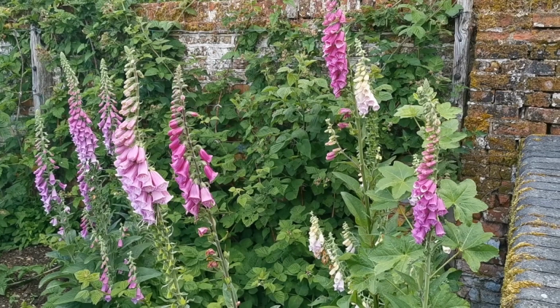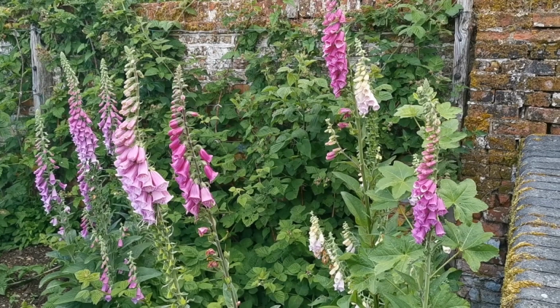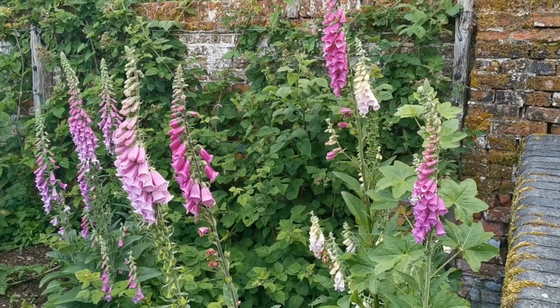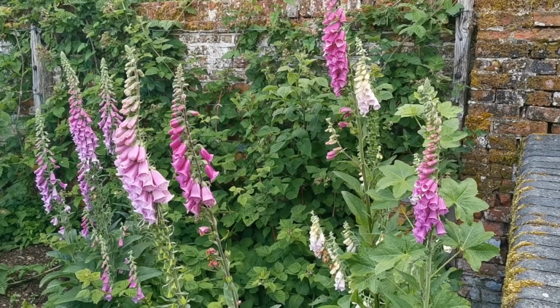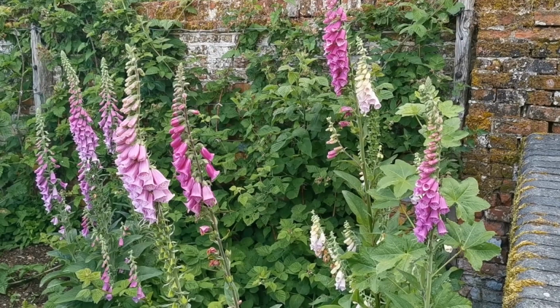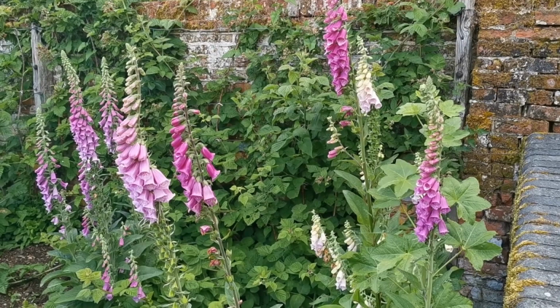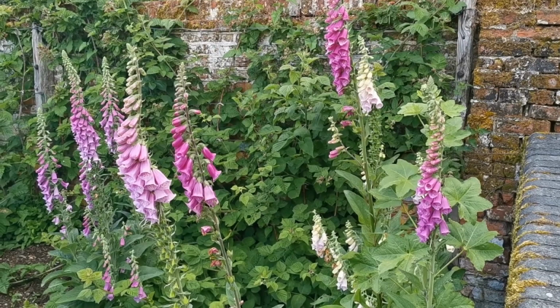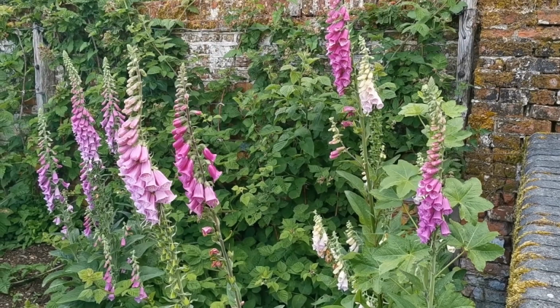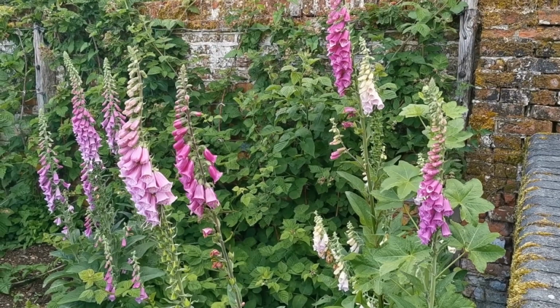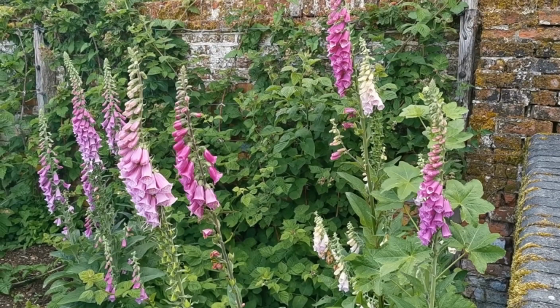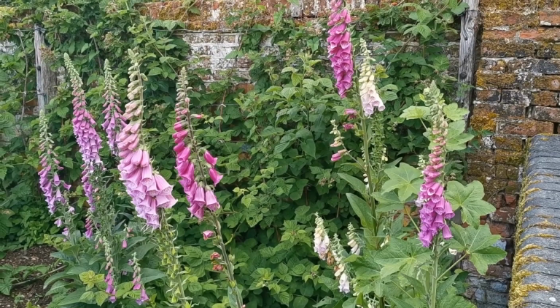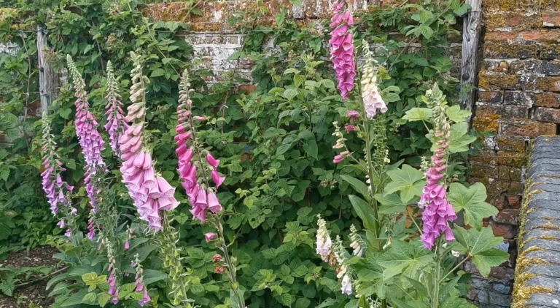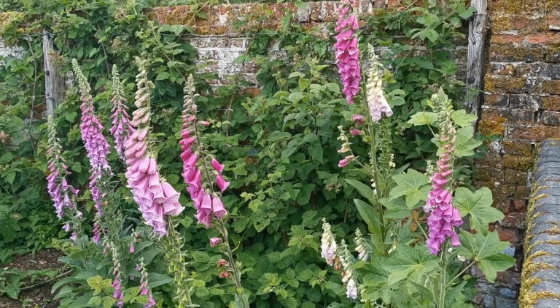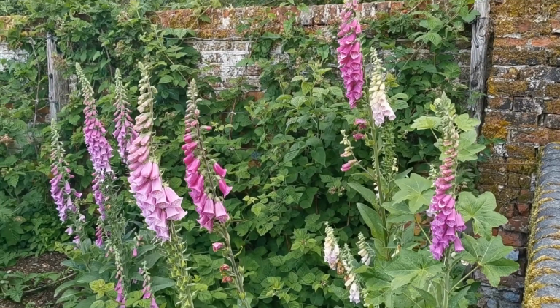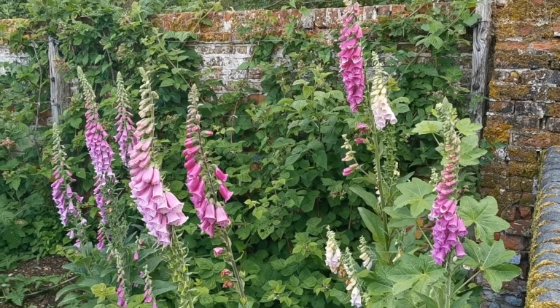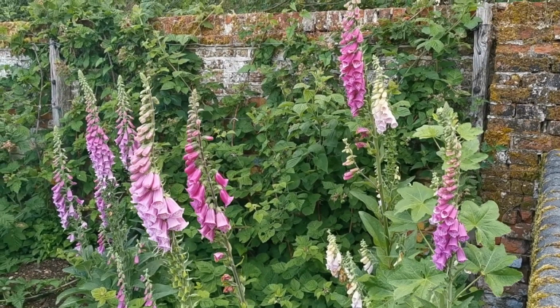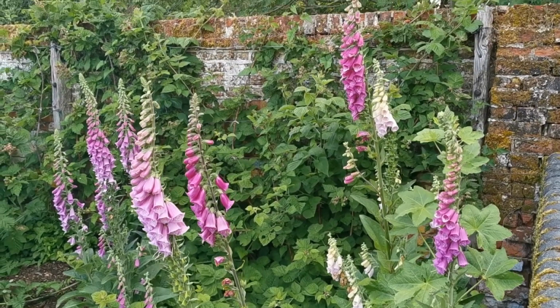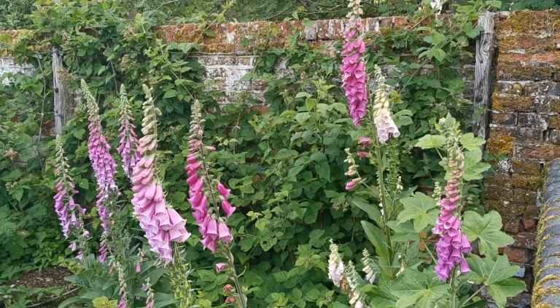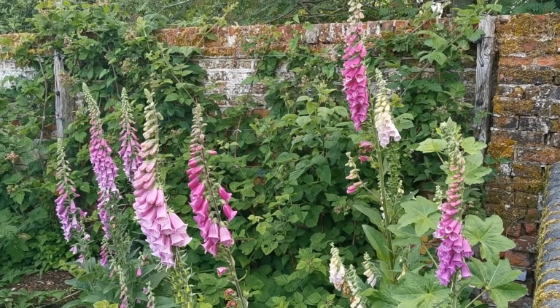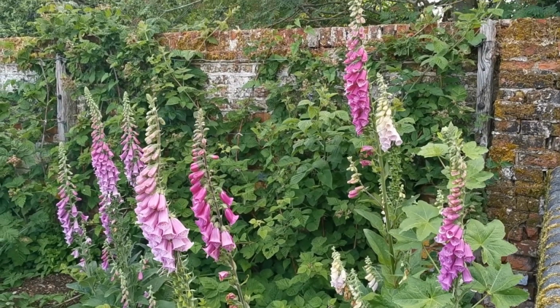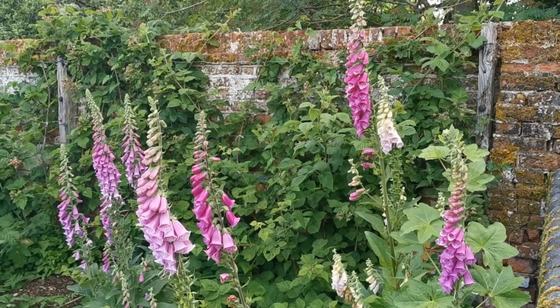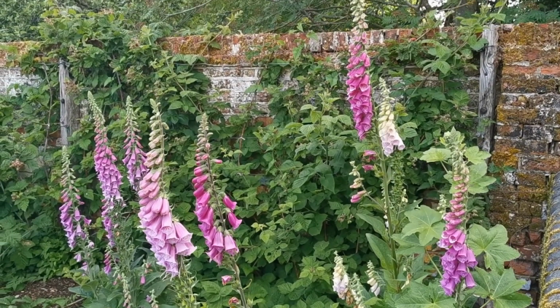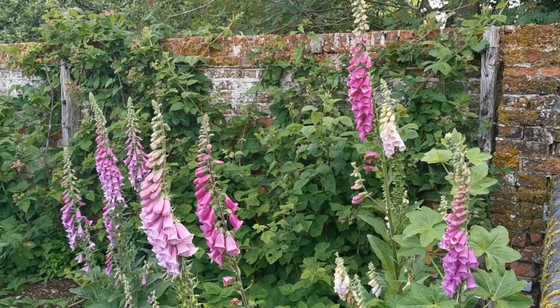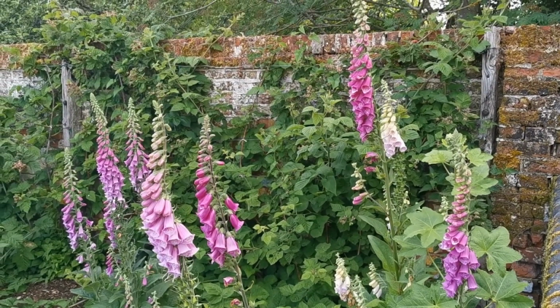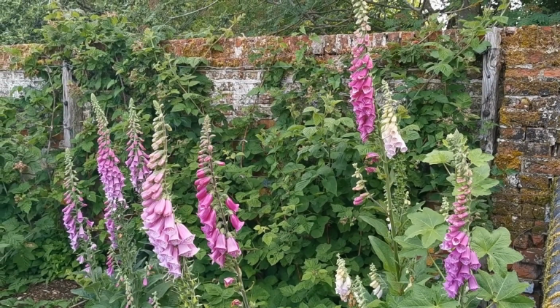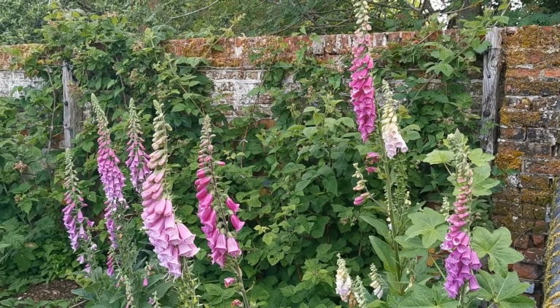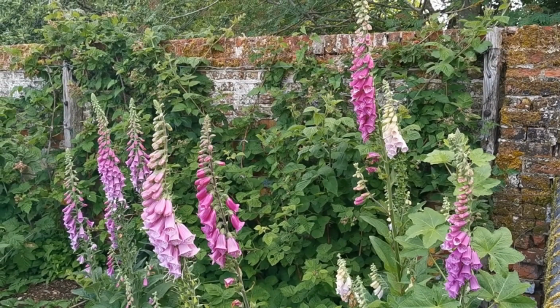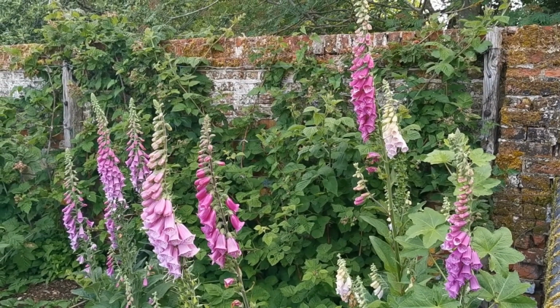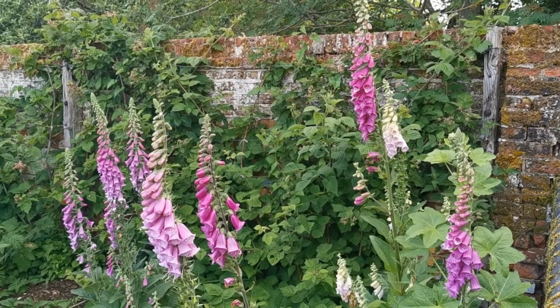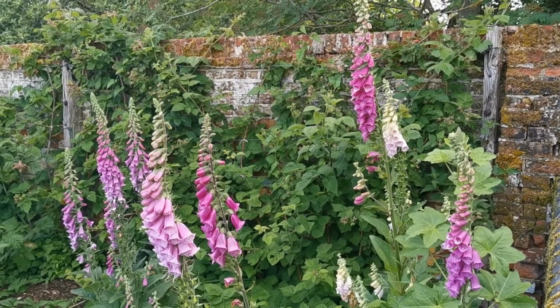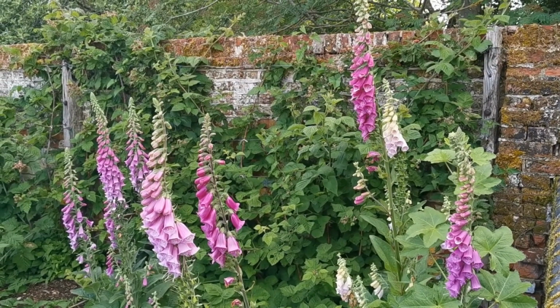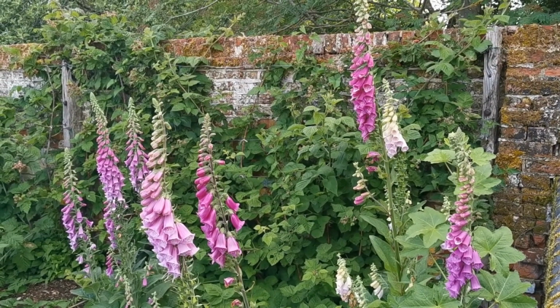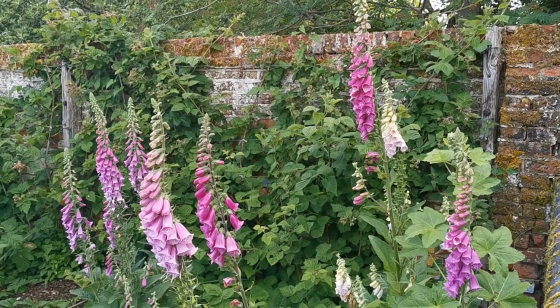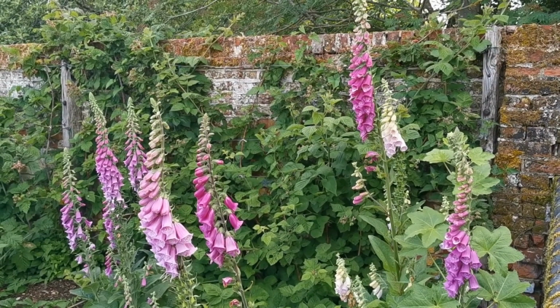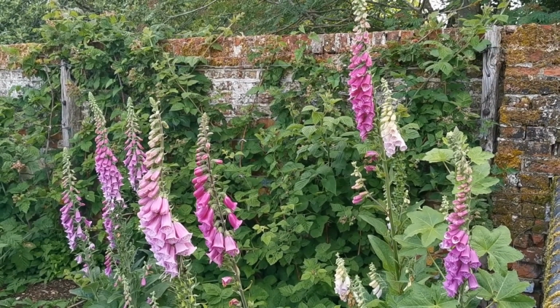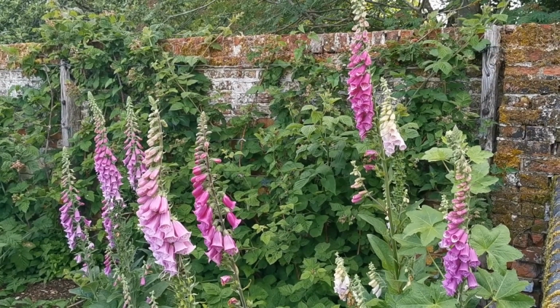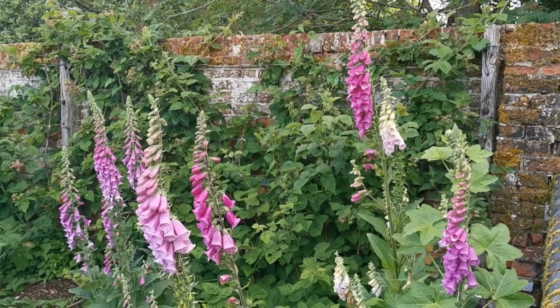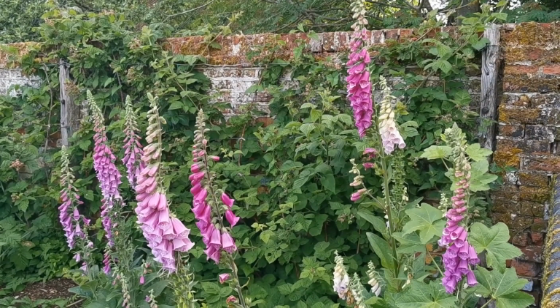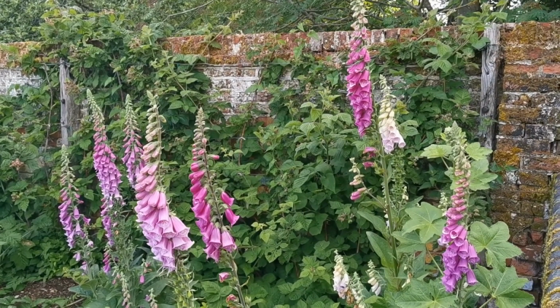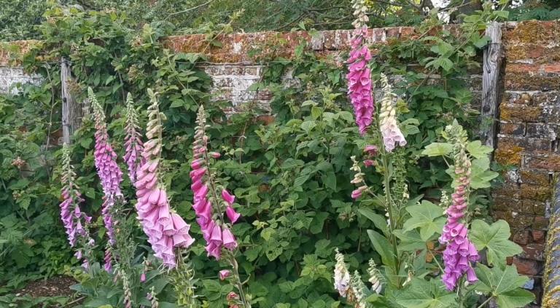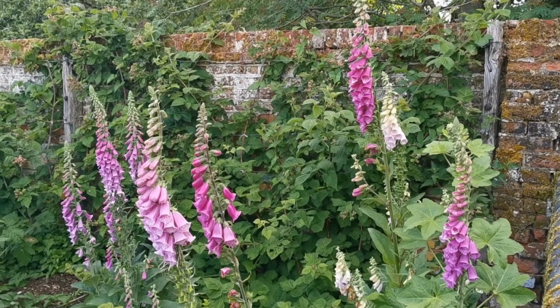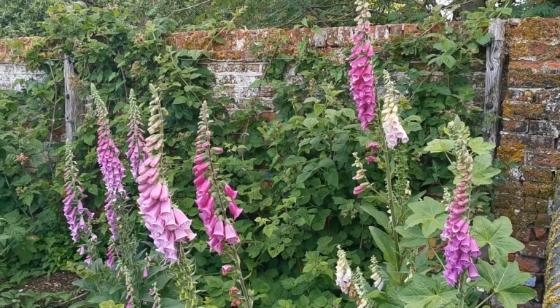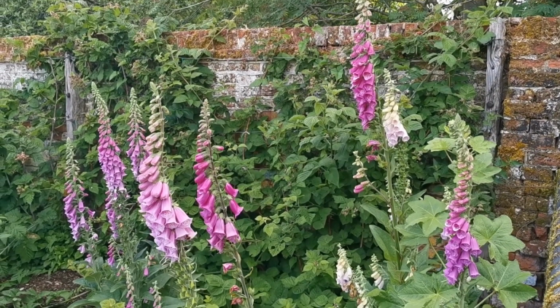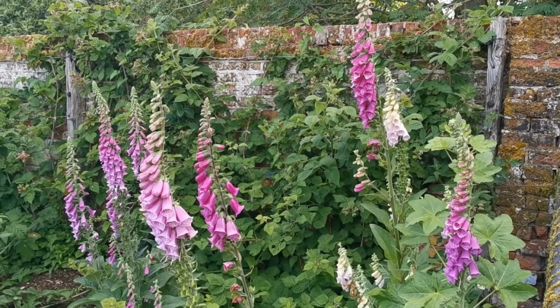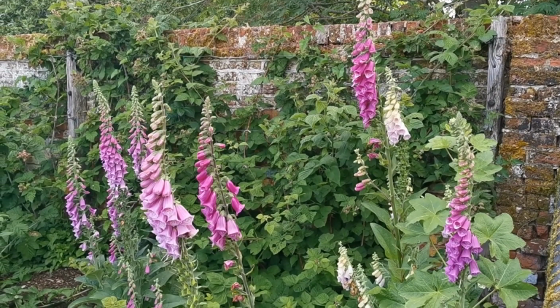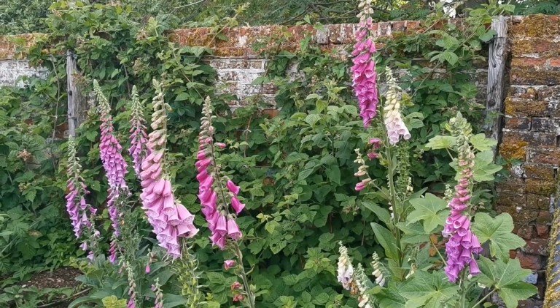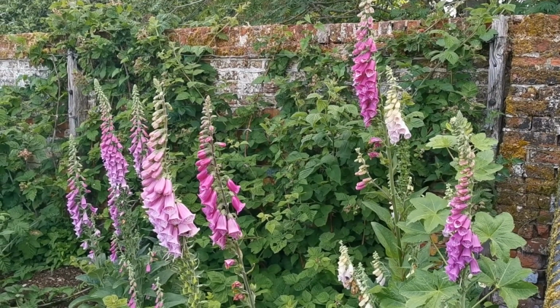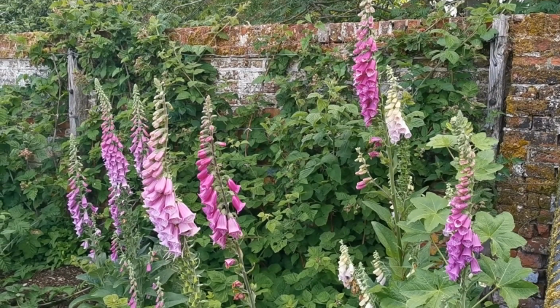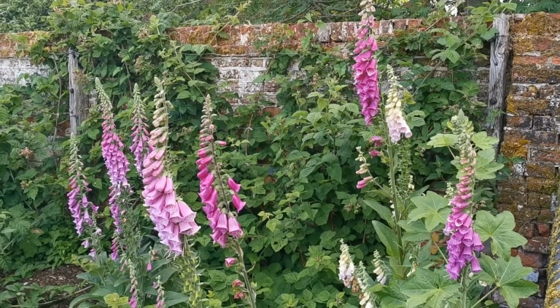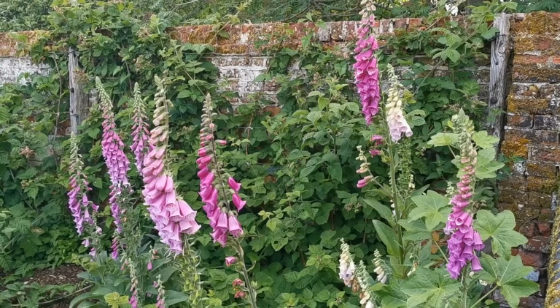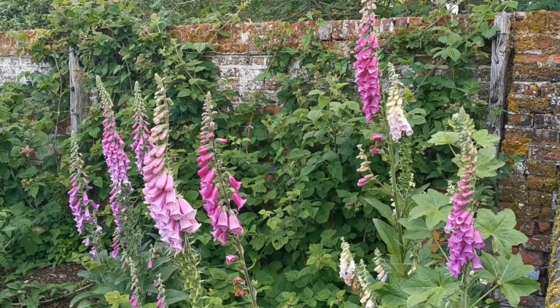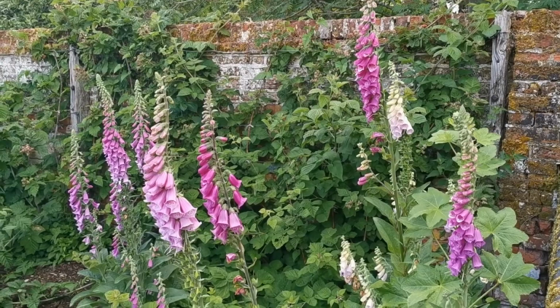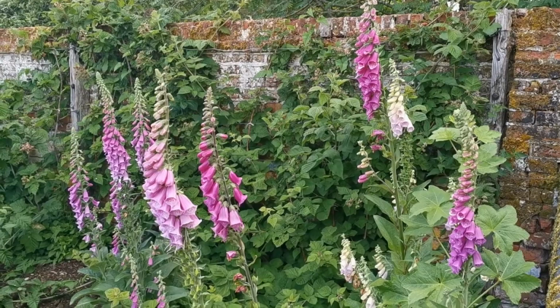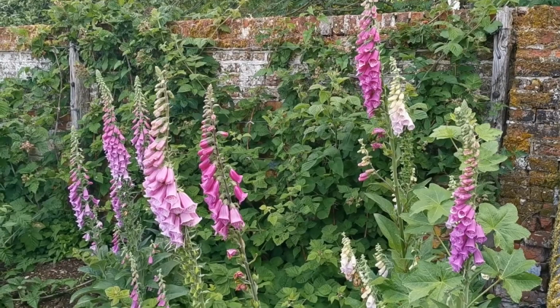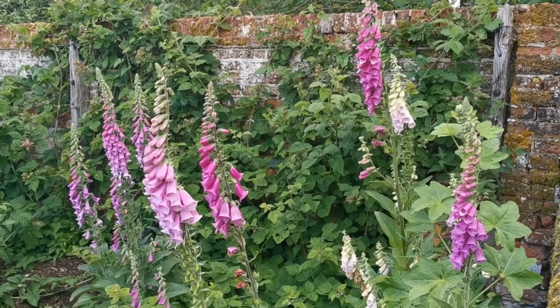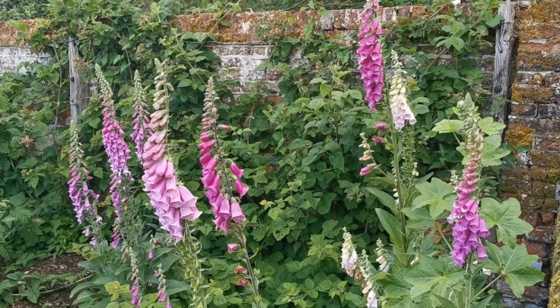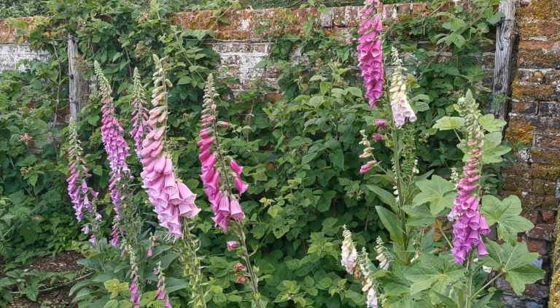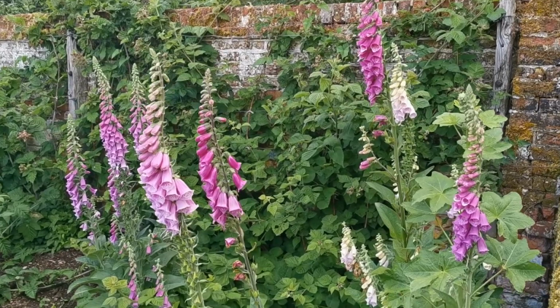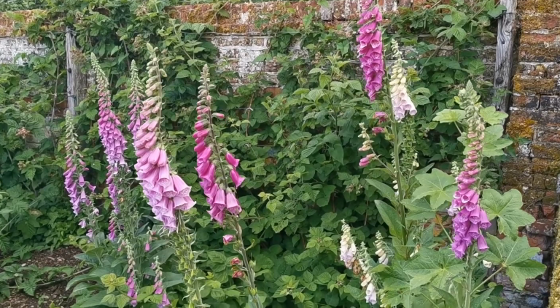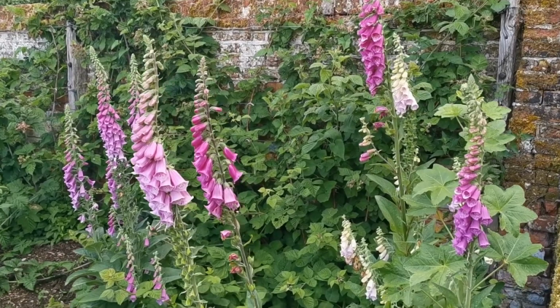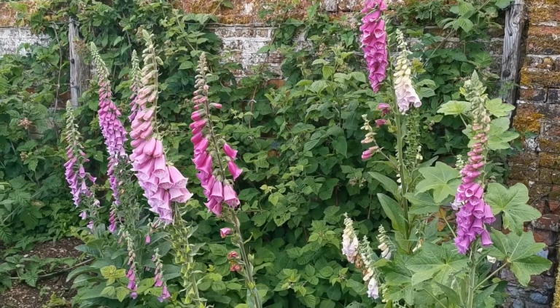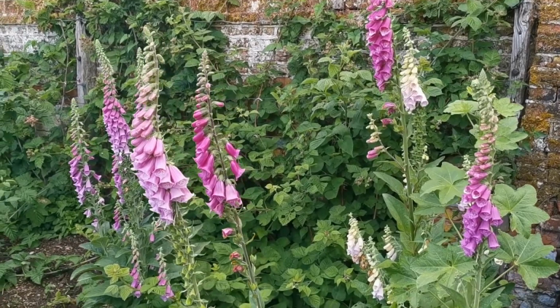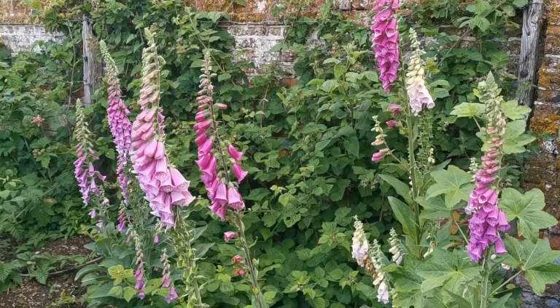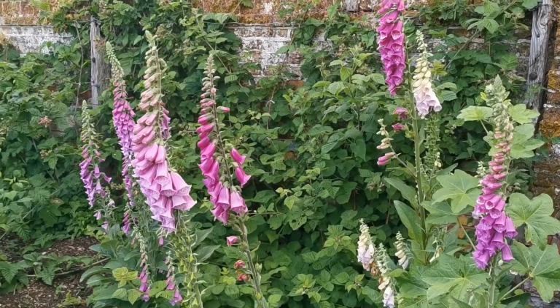These foxgloves in the corner of the old vegetable garden are flowering beautifully, and the bees are absolutely making the most of them.